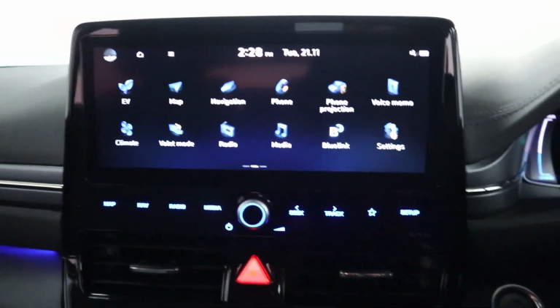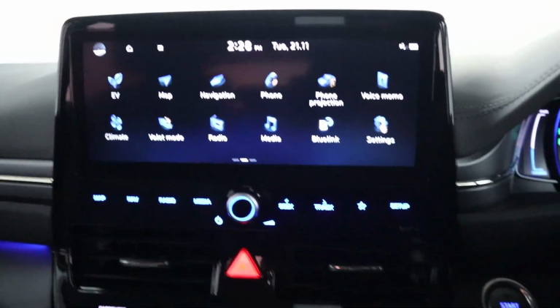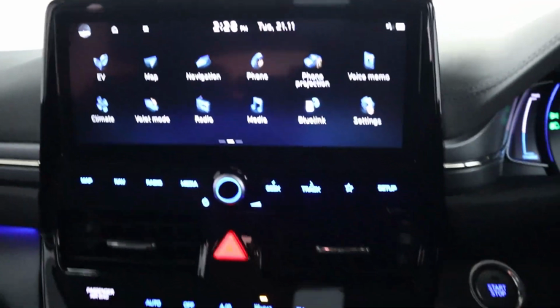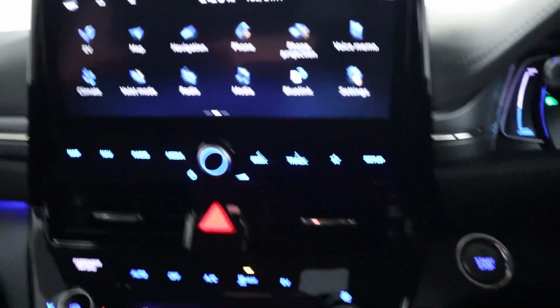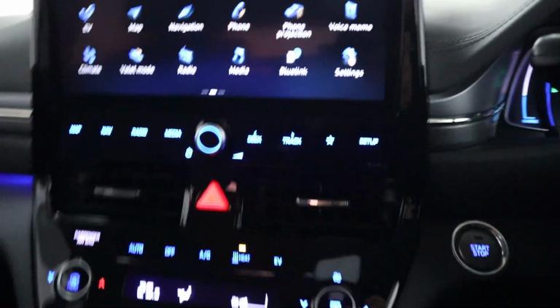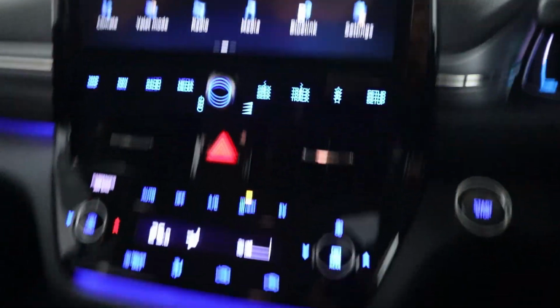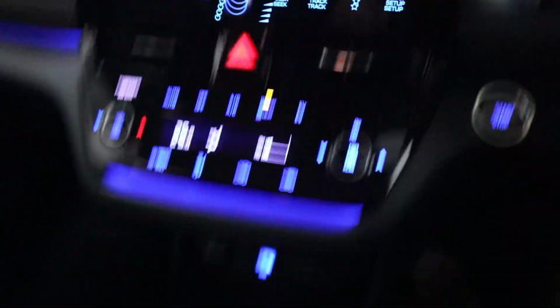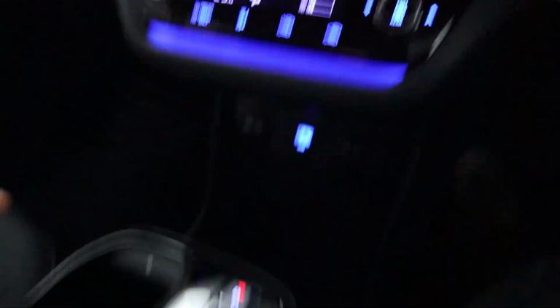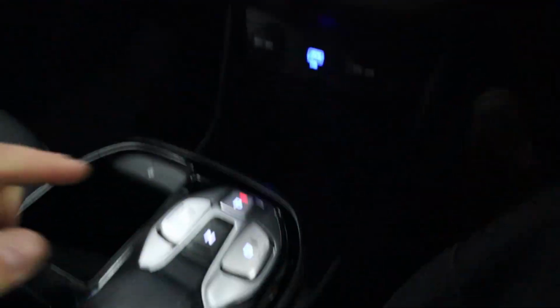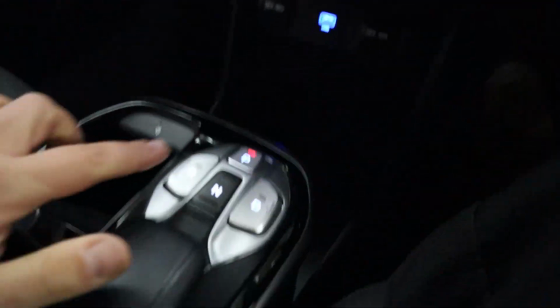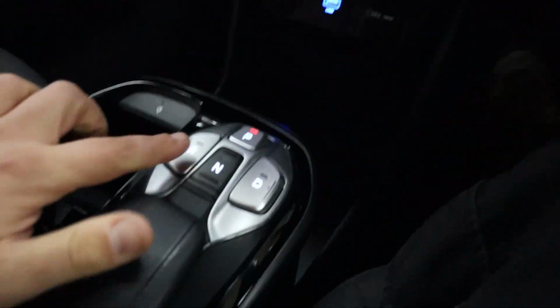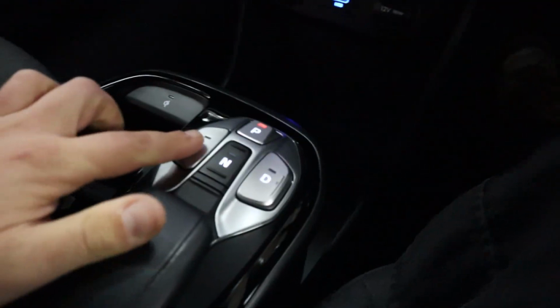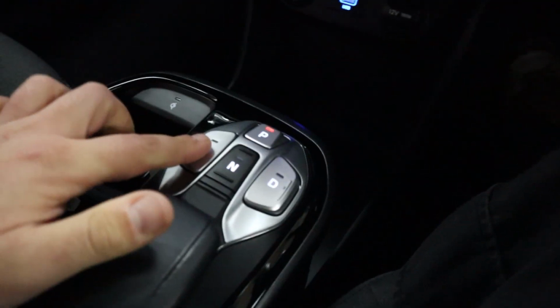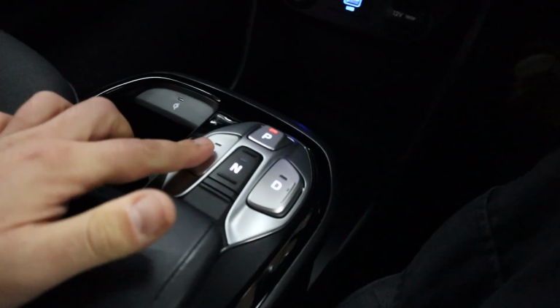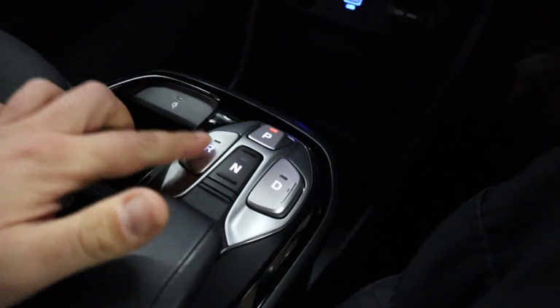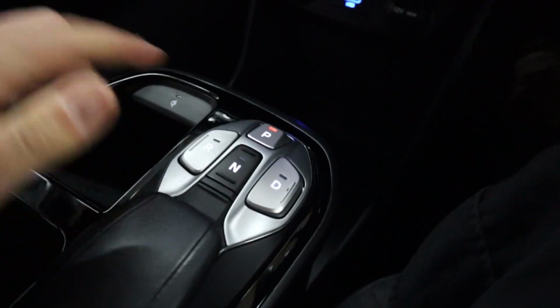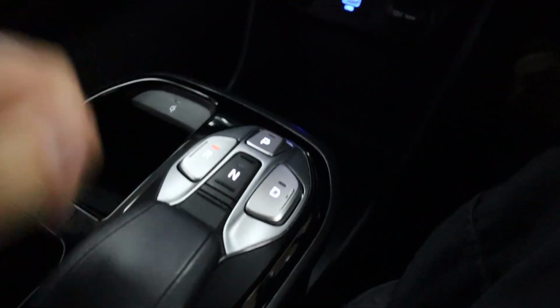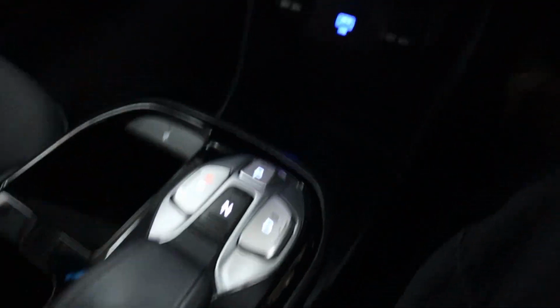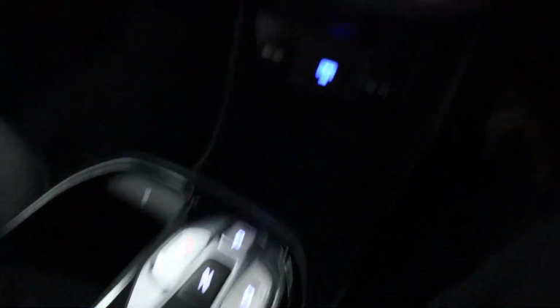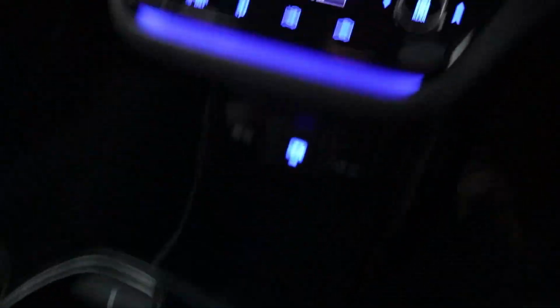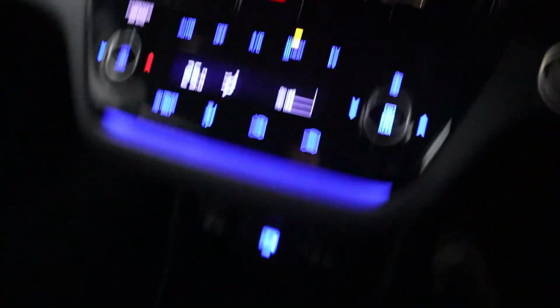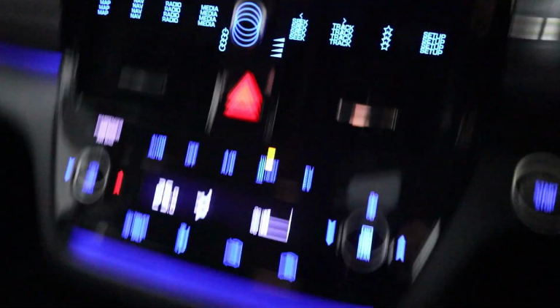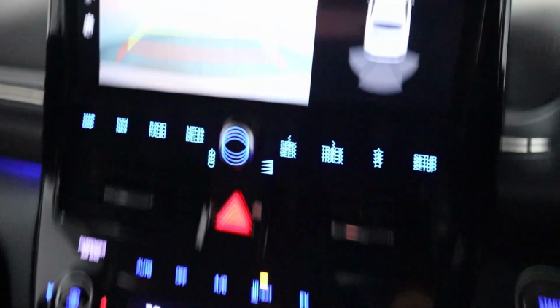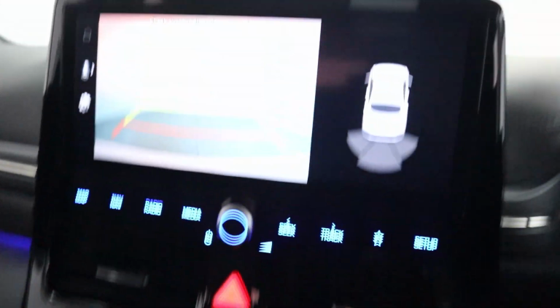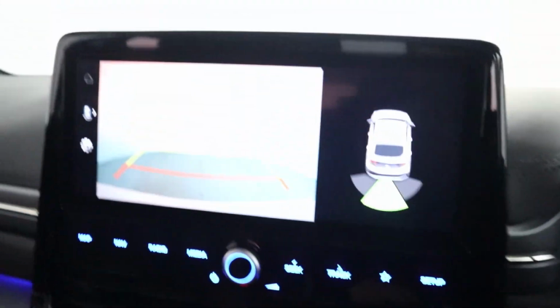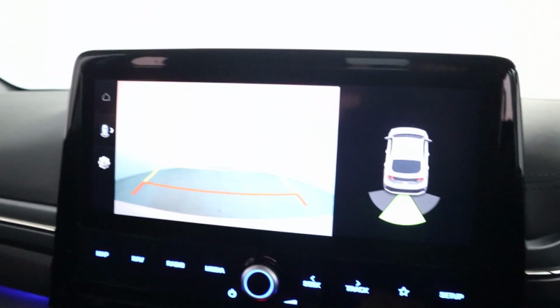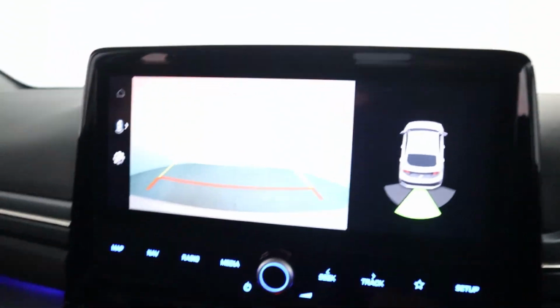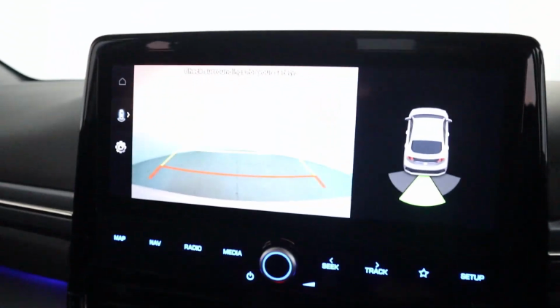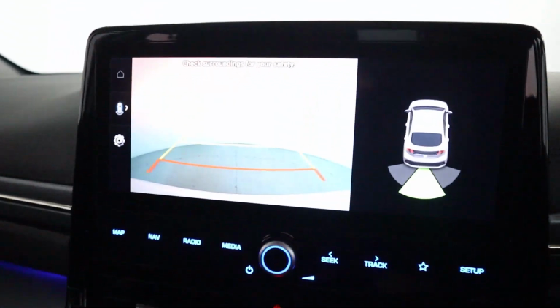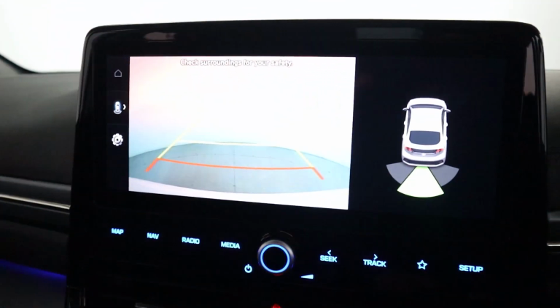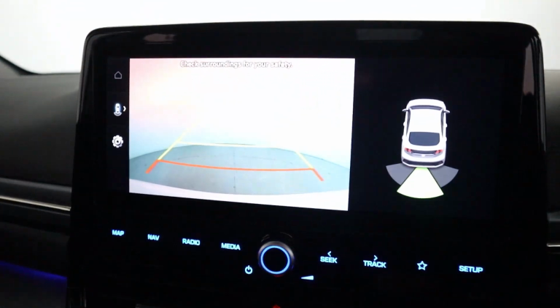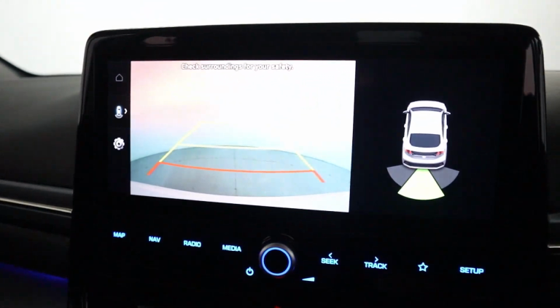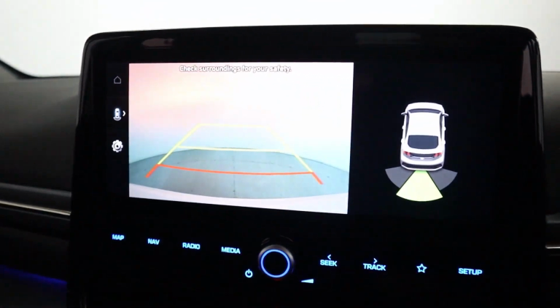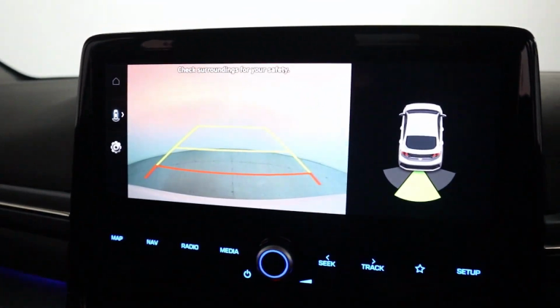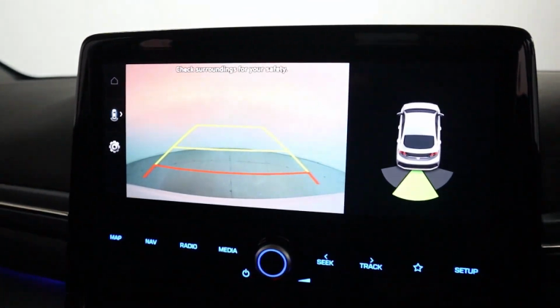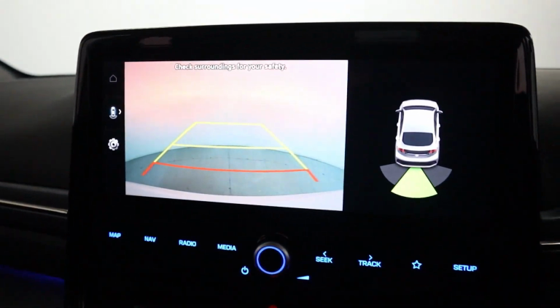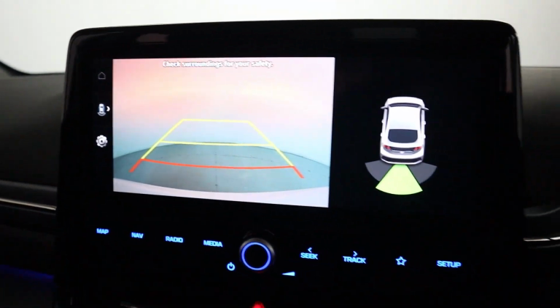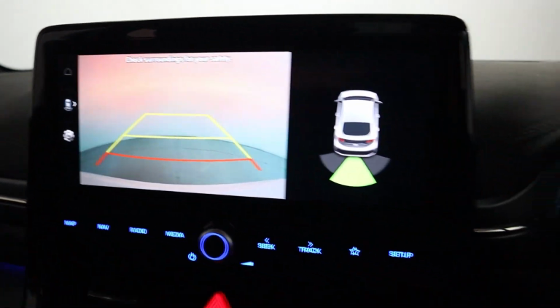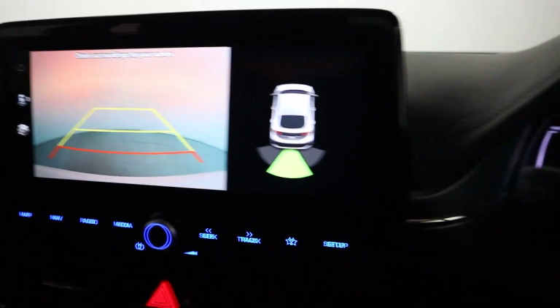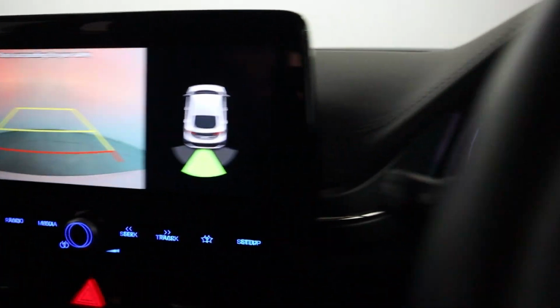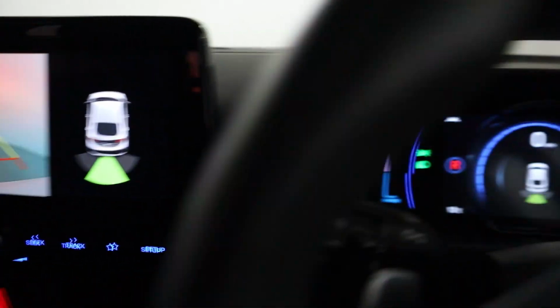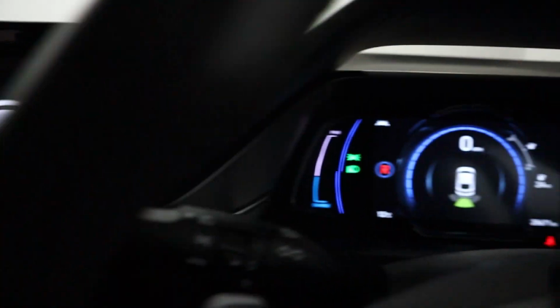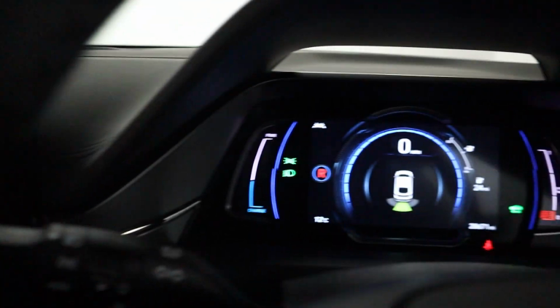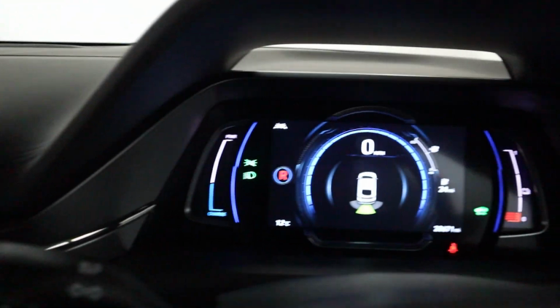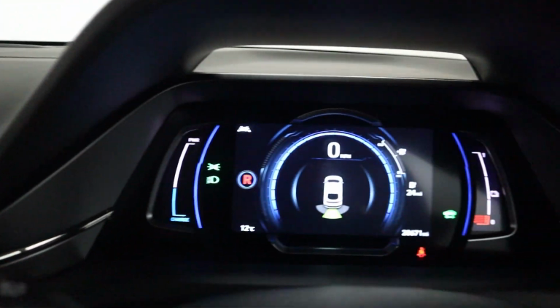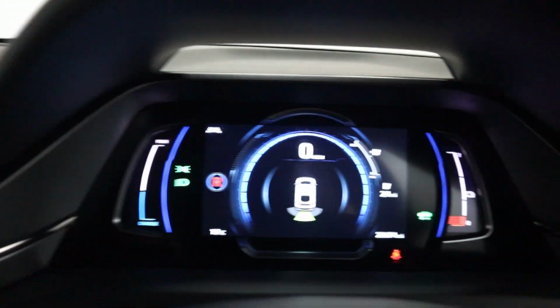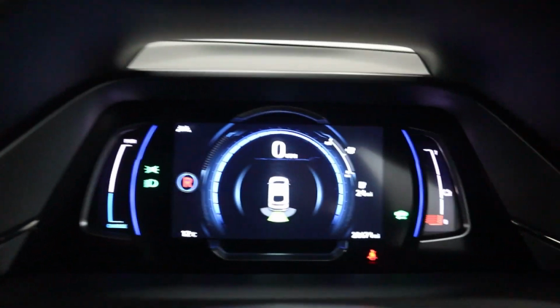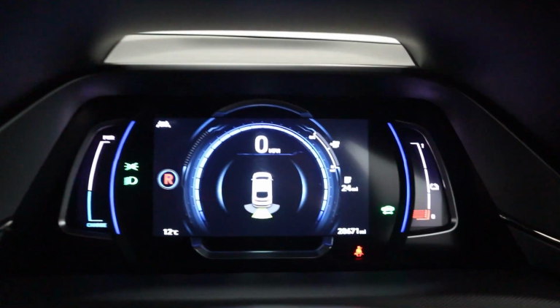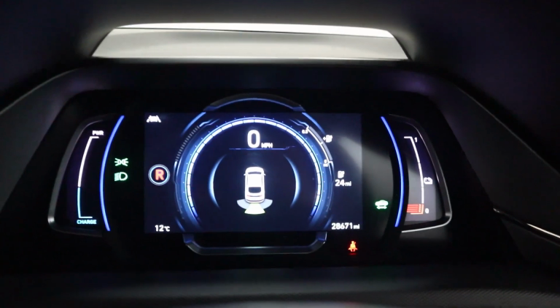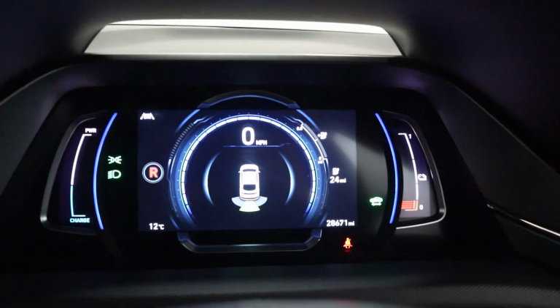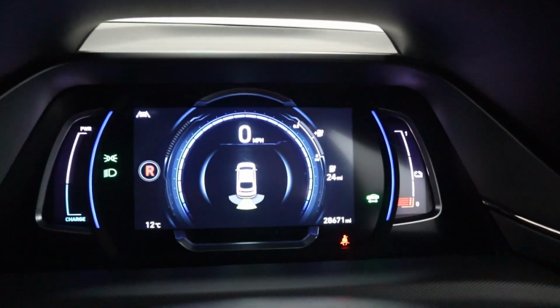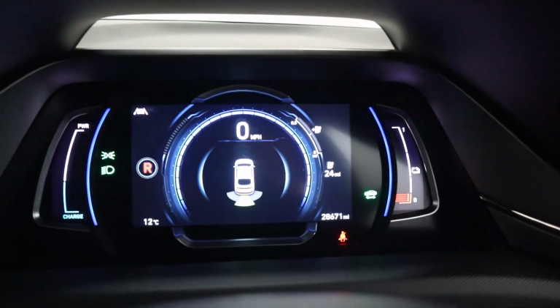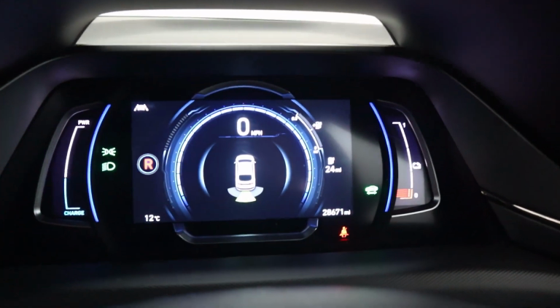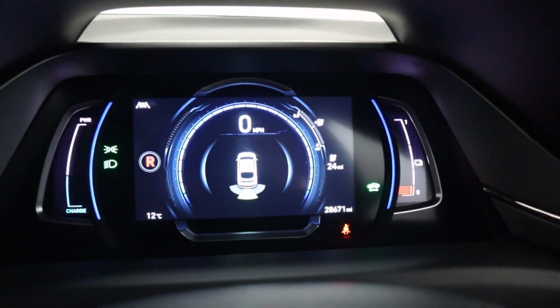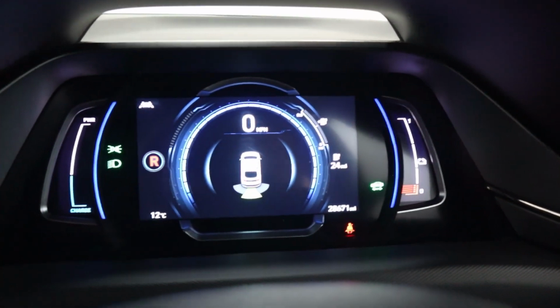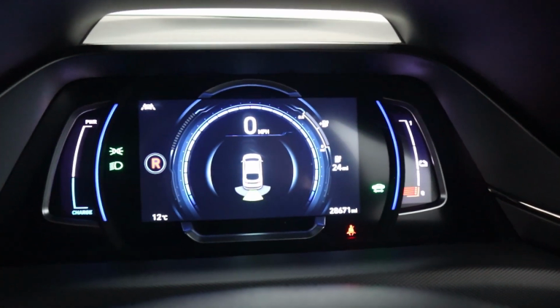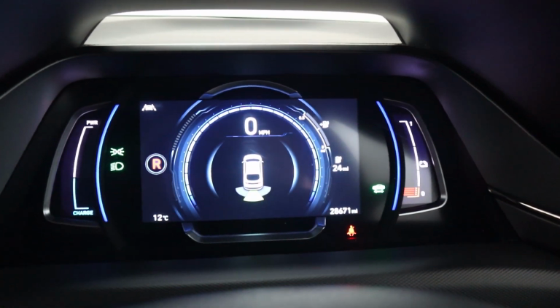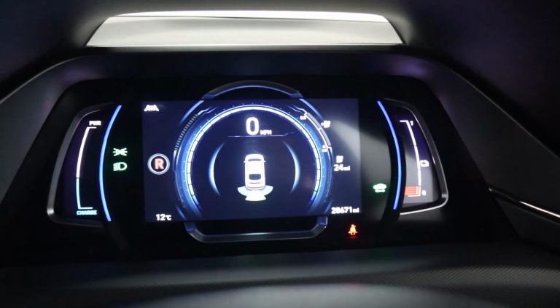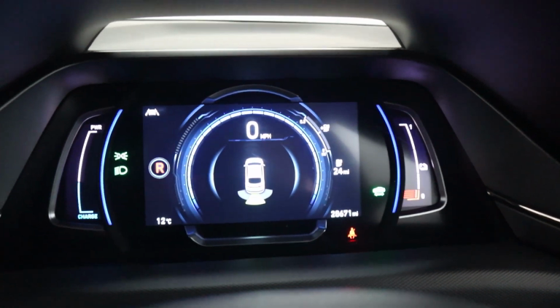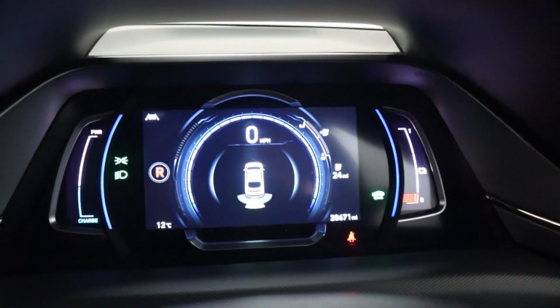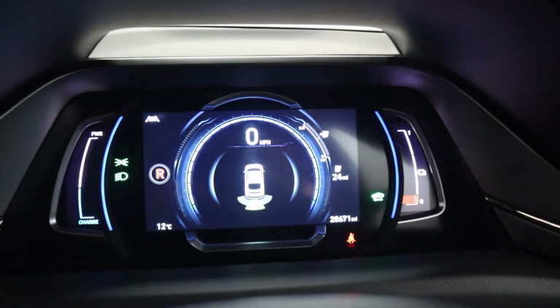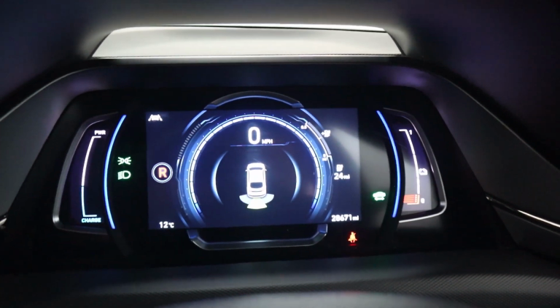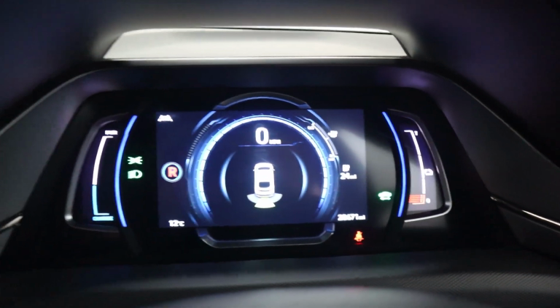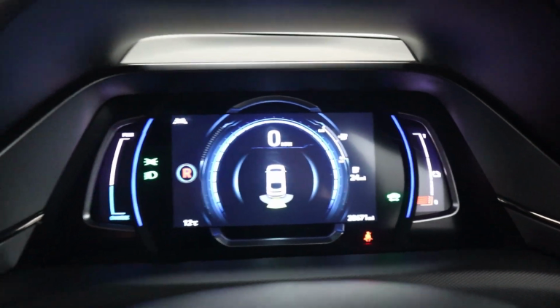Putting the vehicle into reverse brings up your rear sensors and camera, and your sensors also appear on the instrument cluster as well.